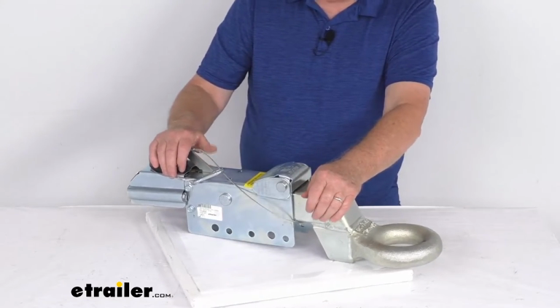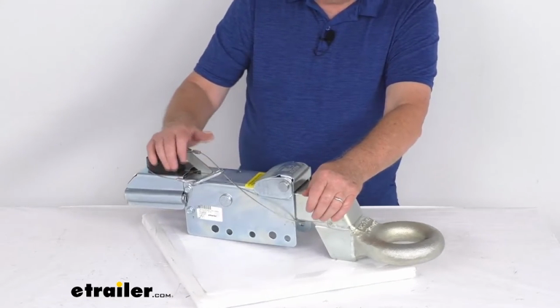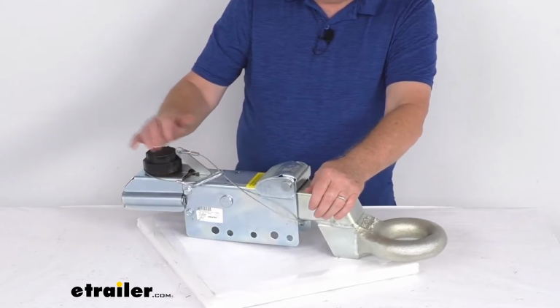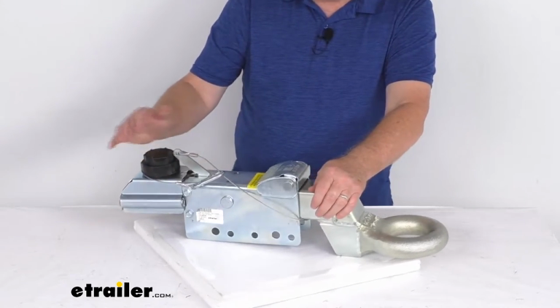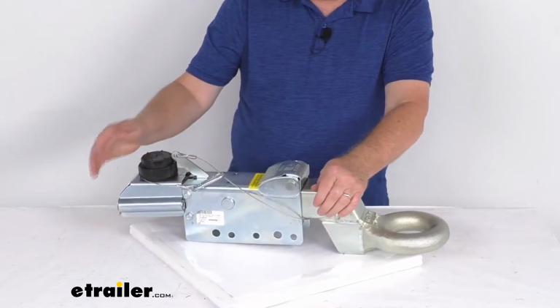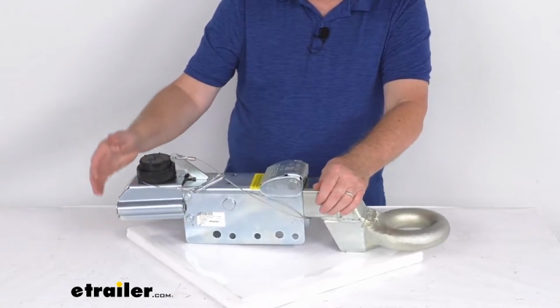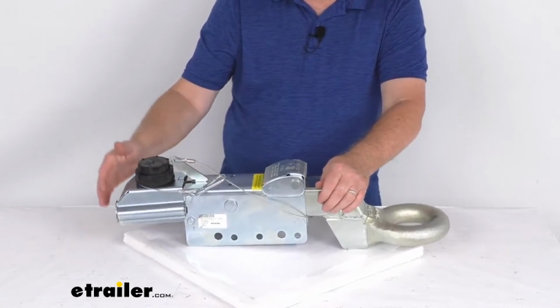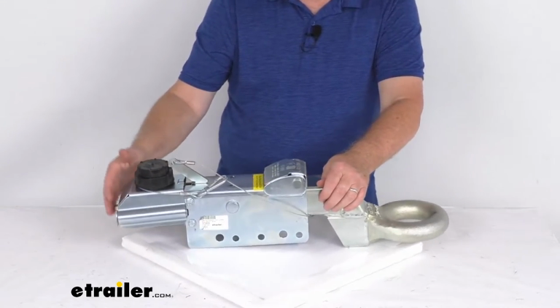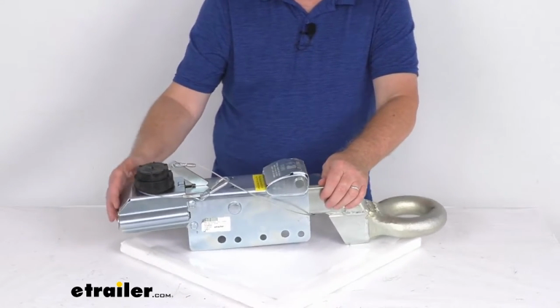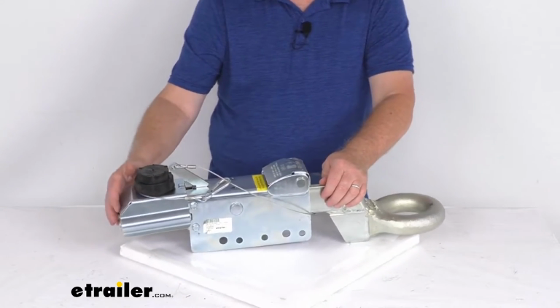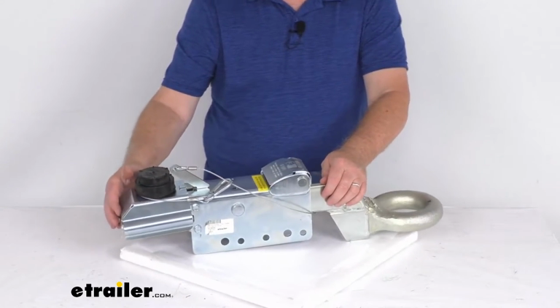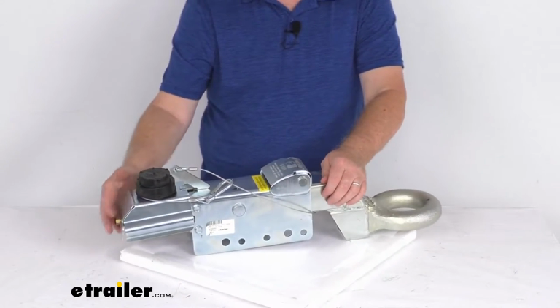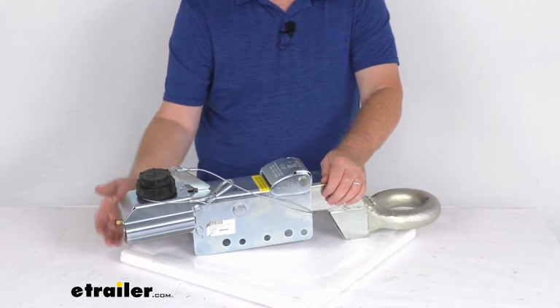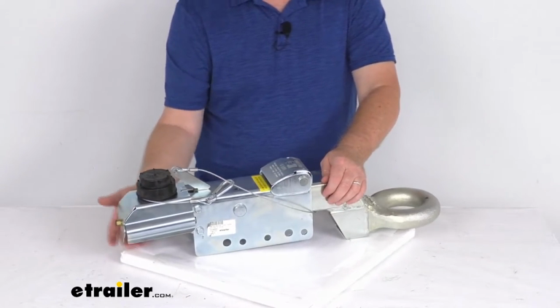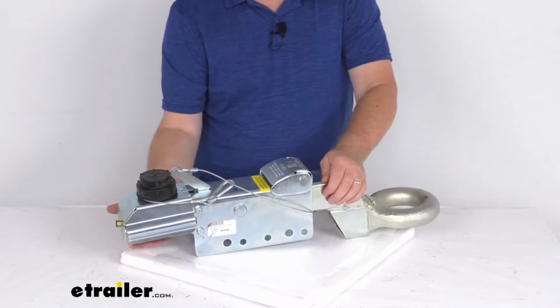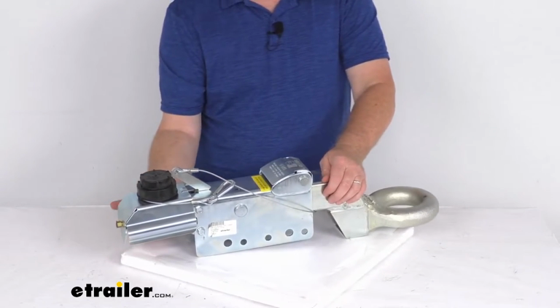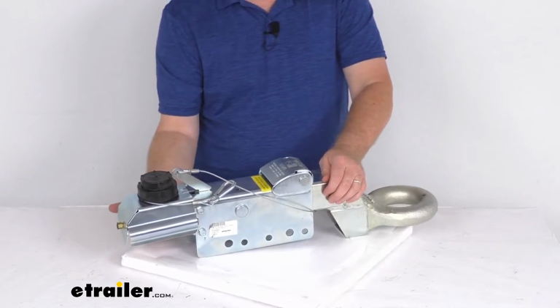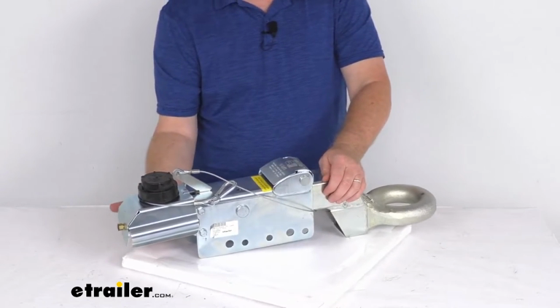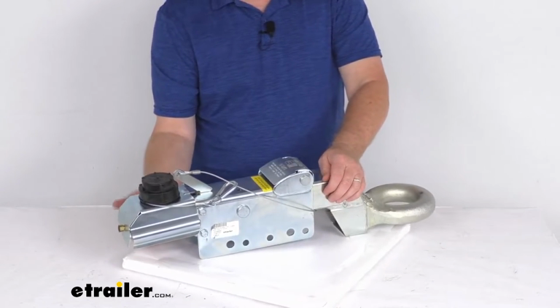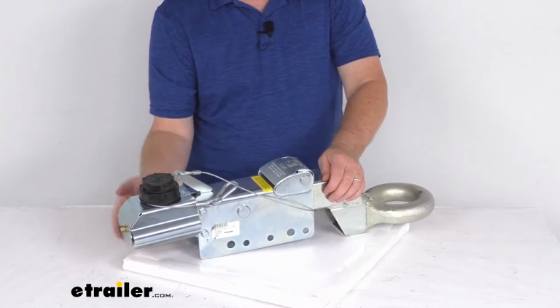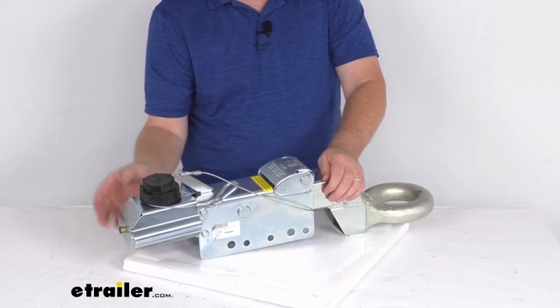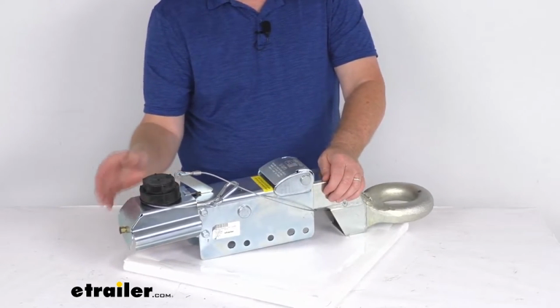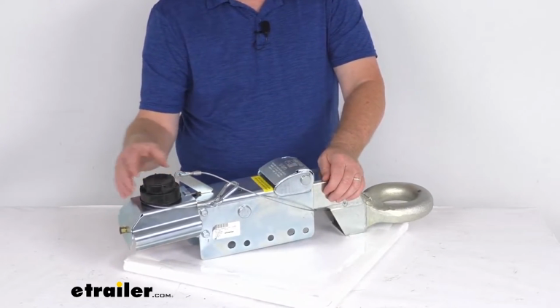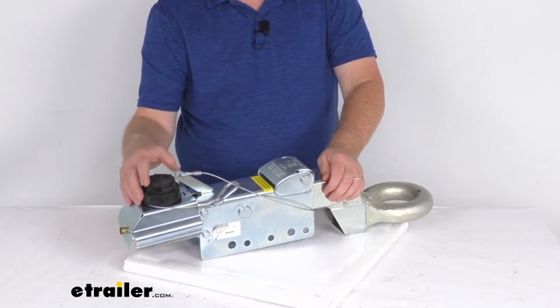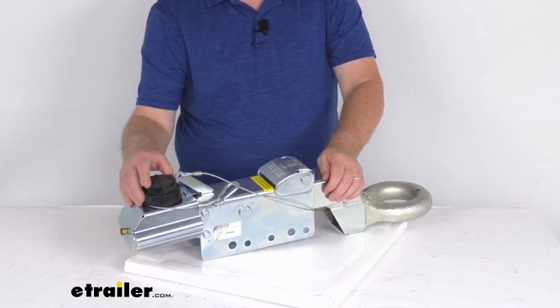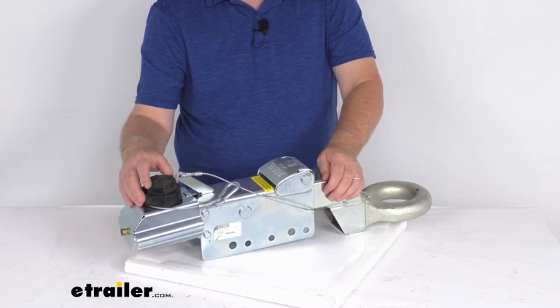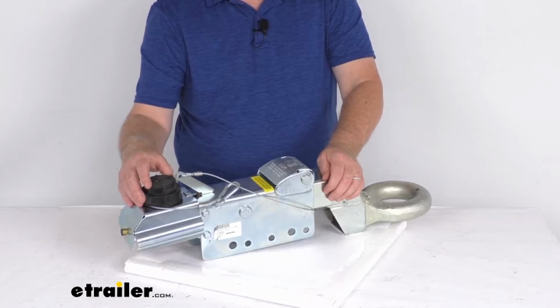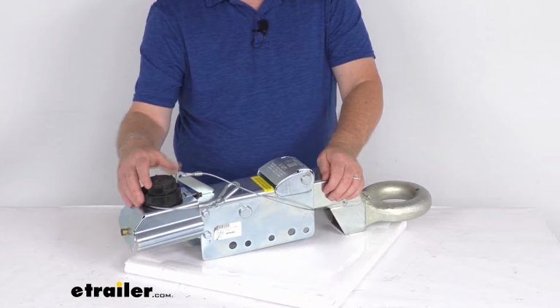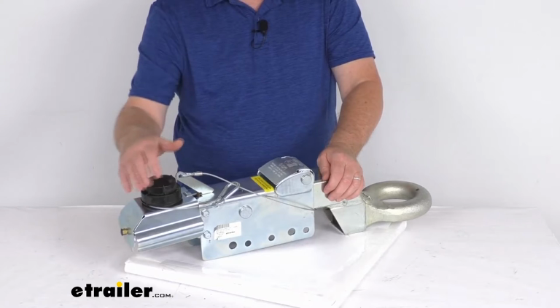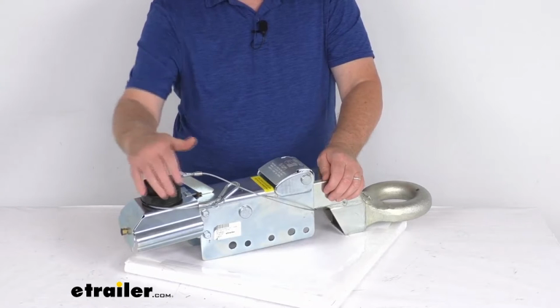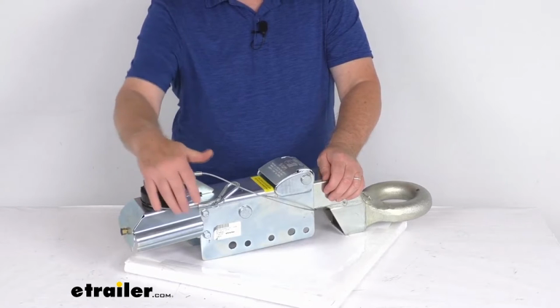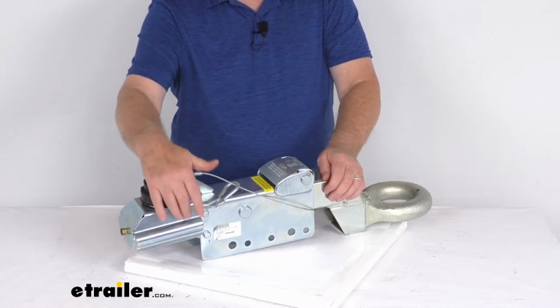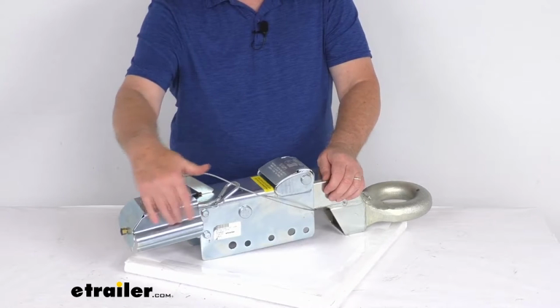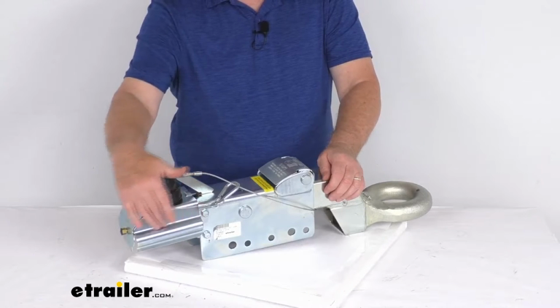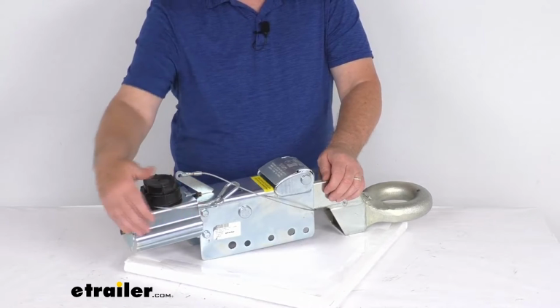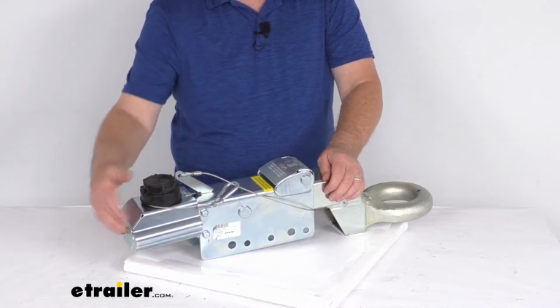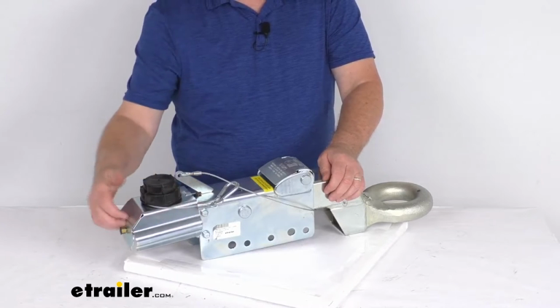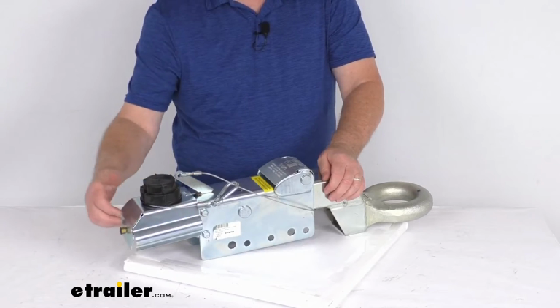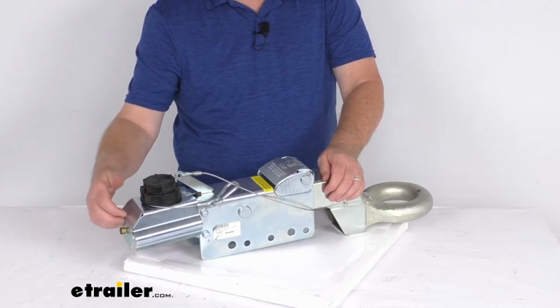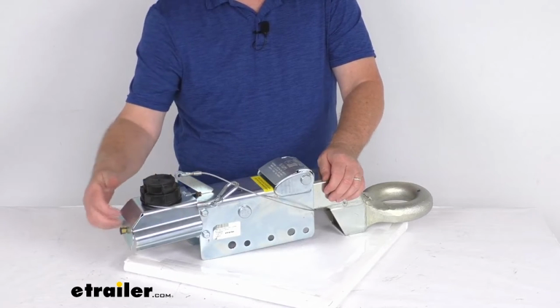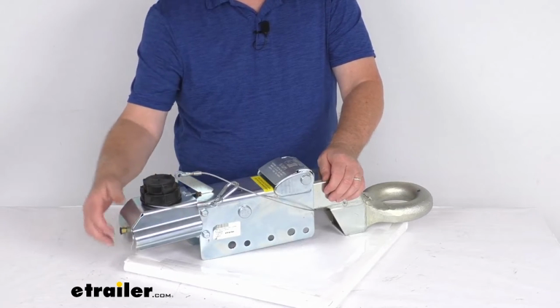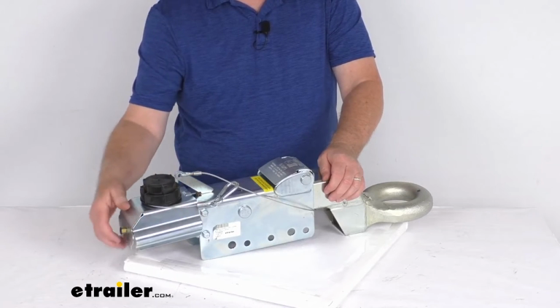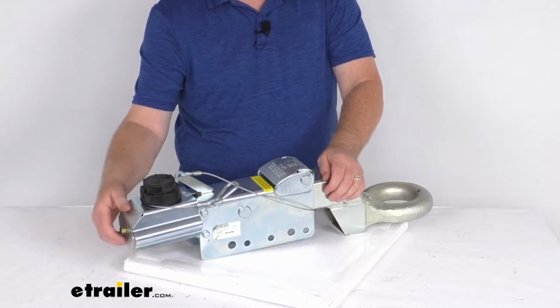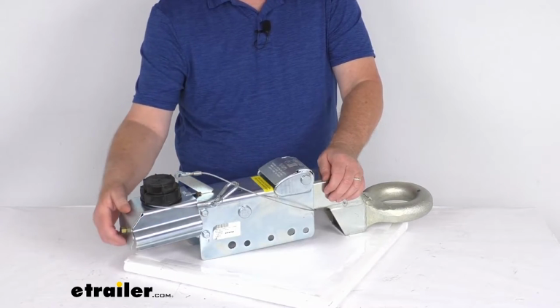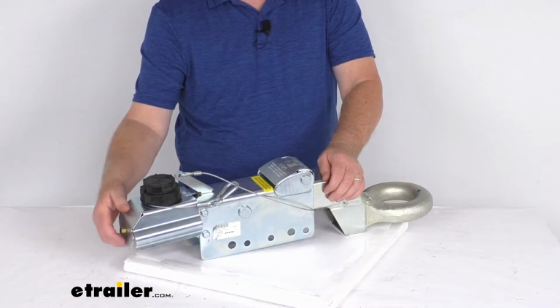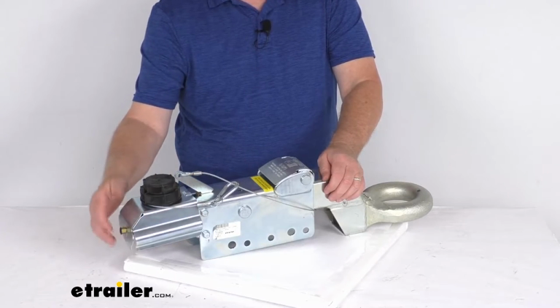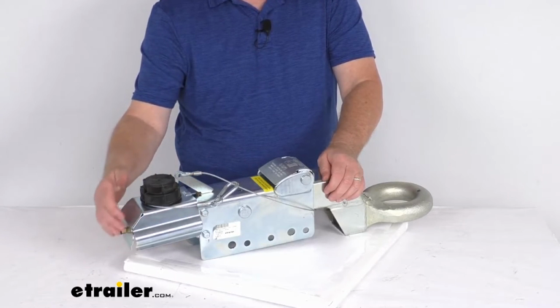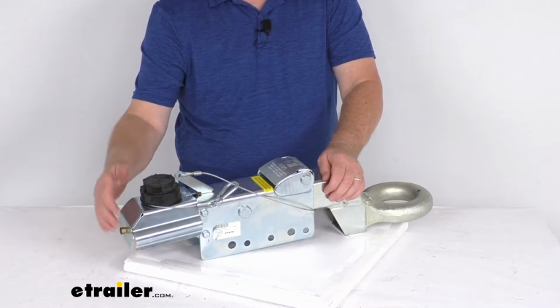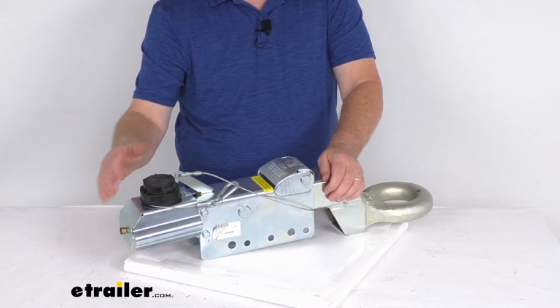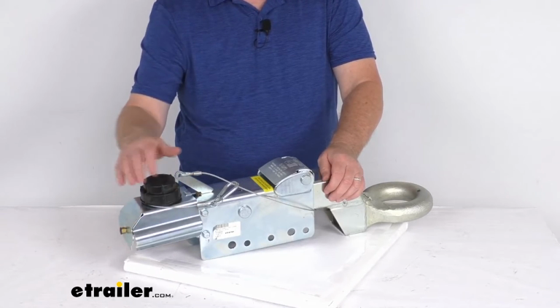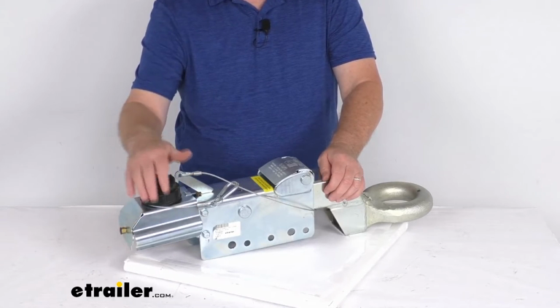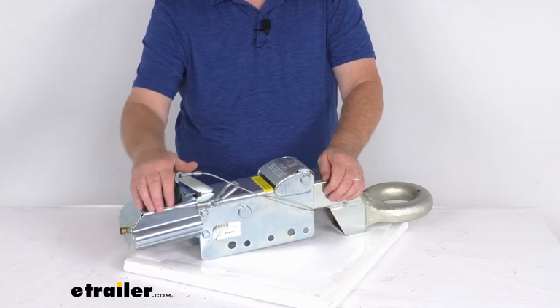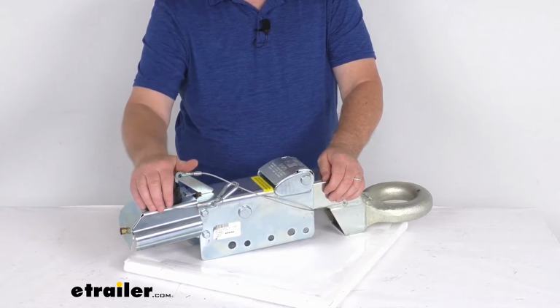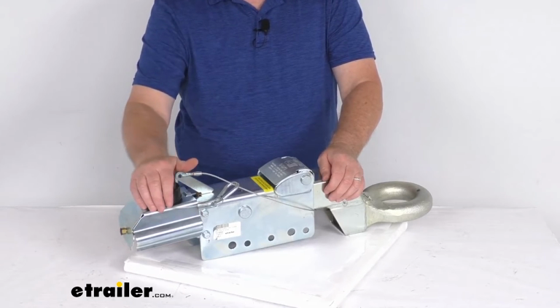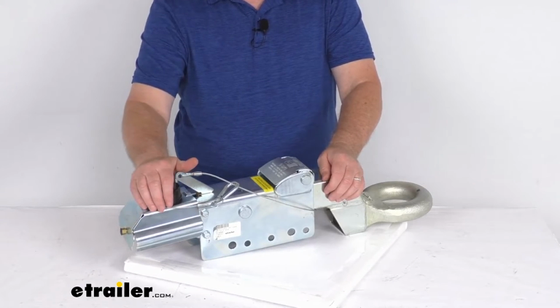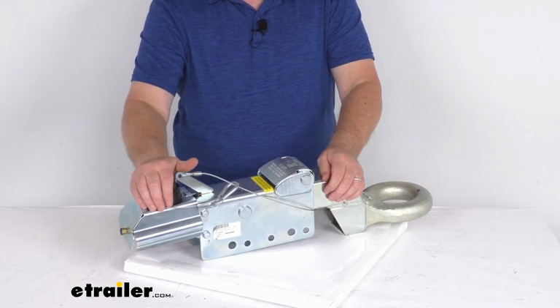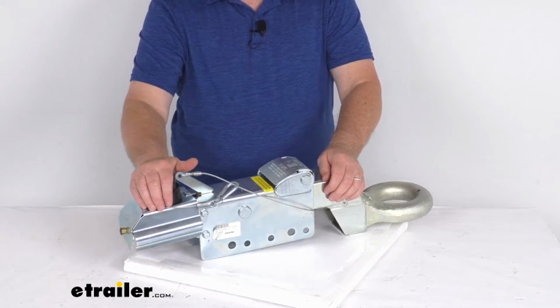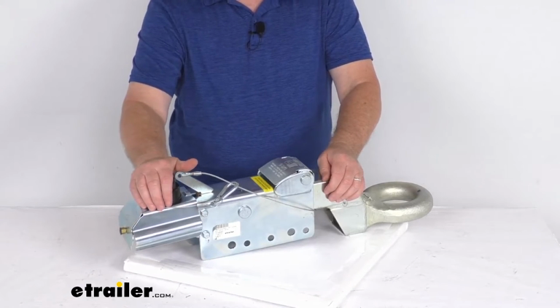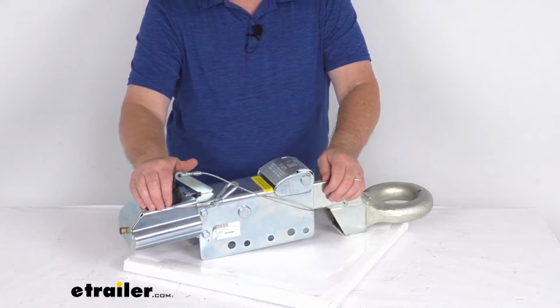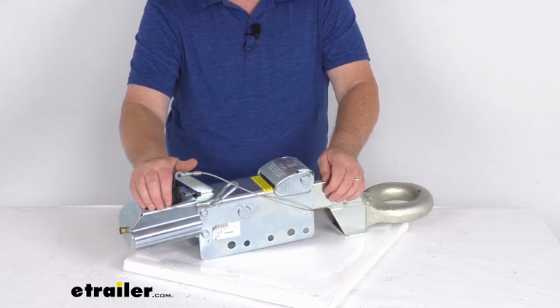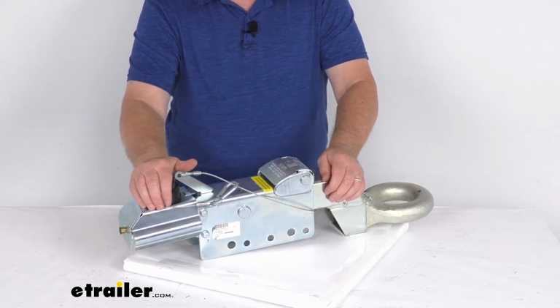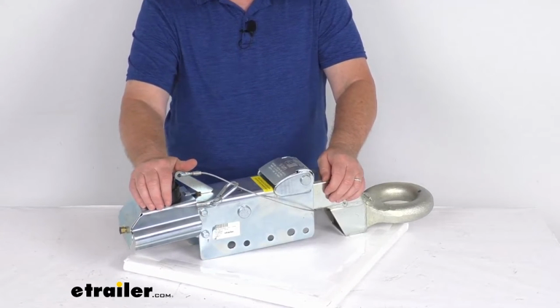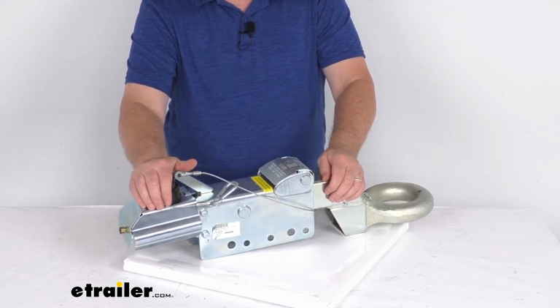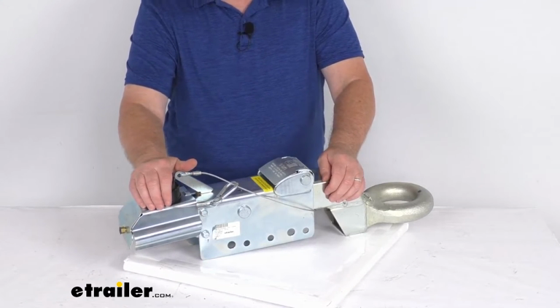On the back here, this is where the master cylinder is located. It has a built-in shield to protect the master cylinder from any damage.